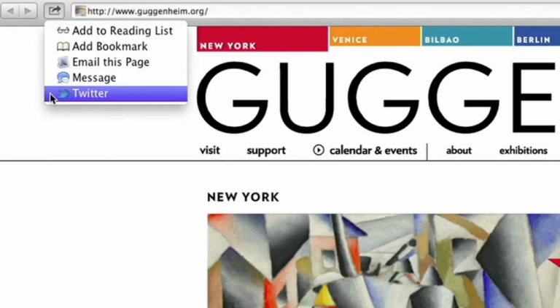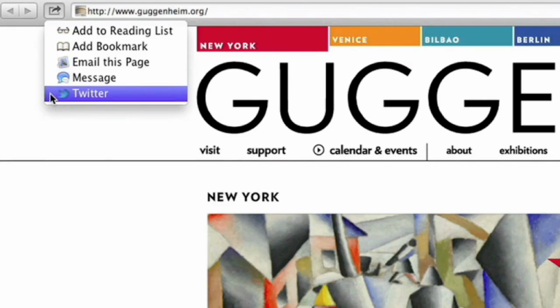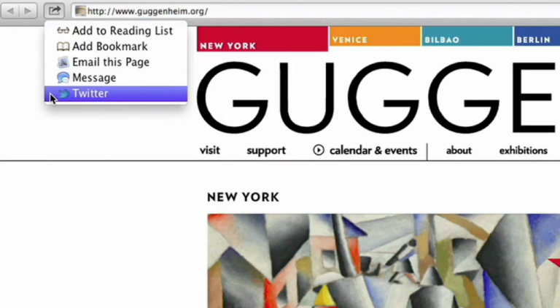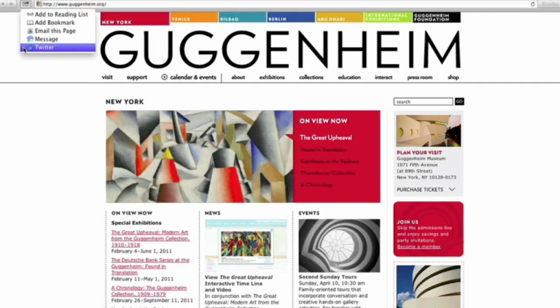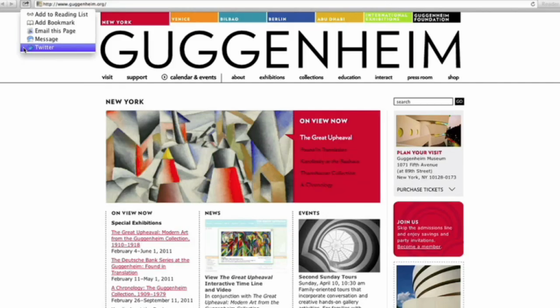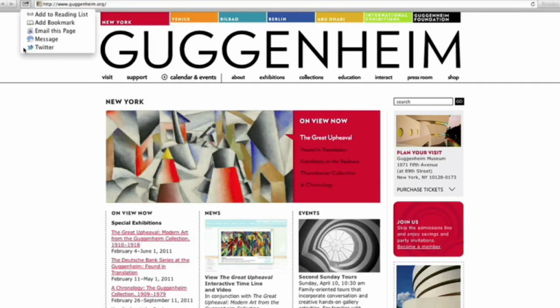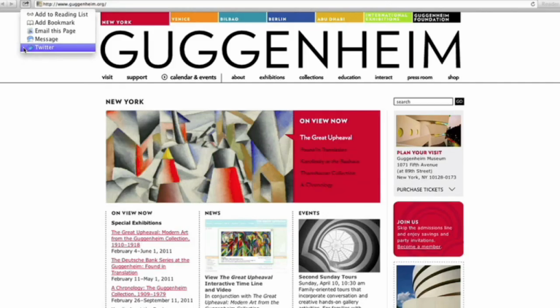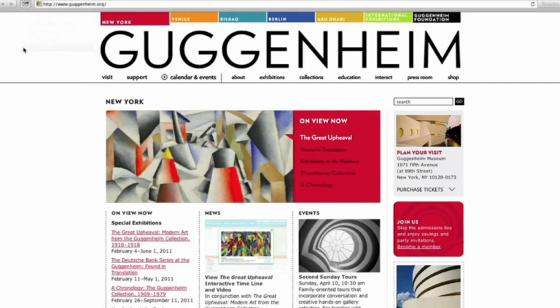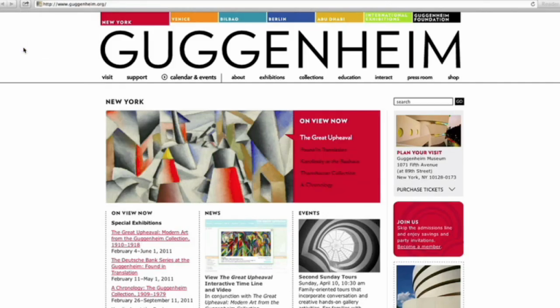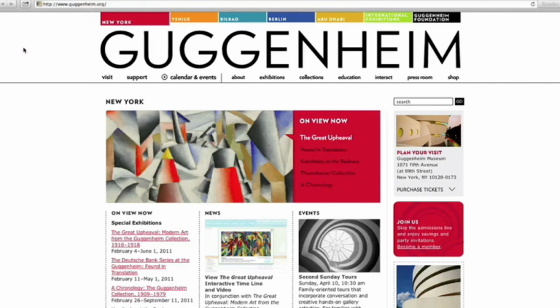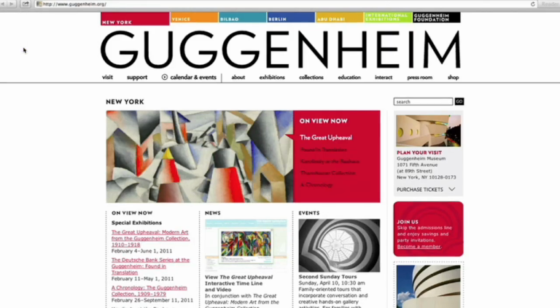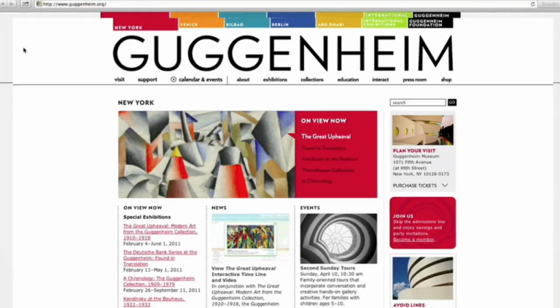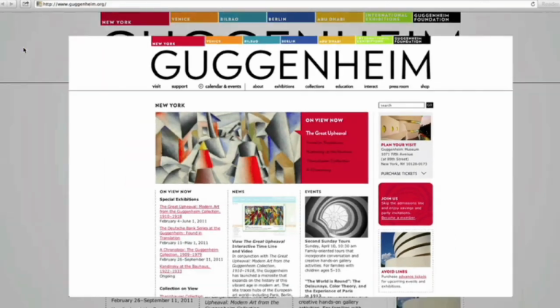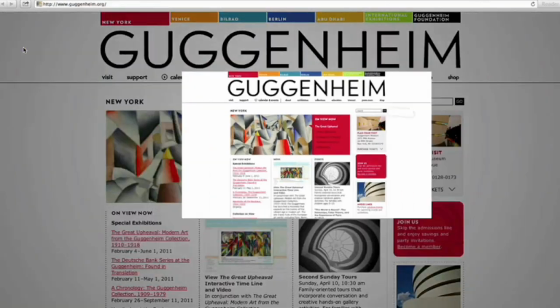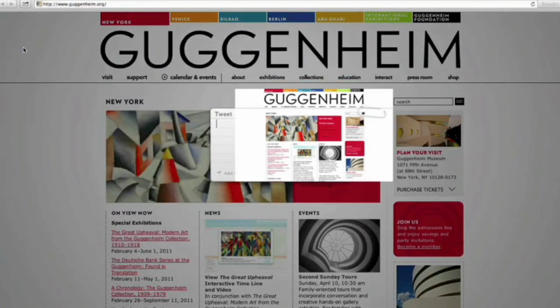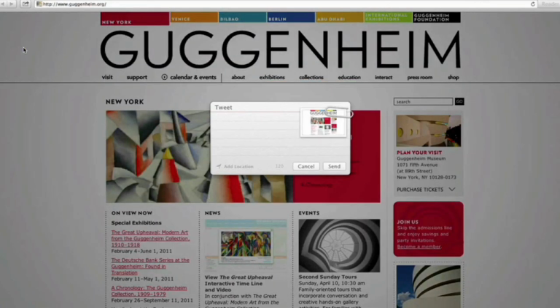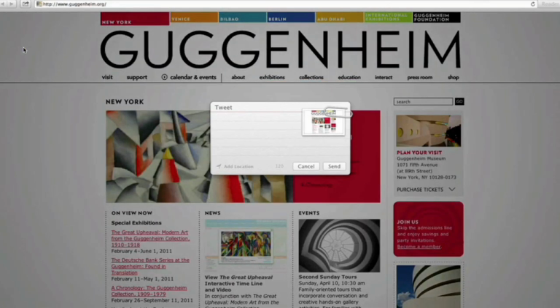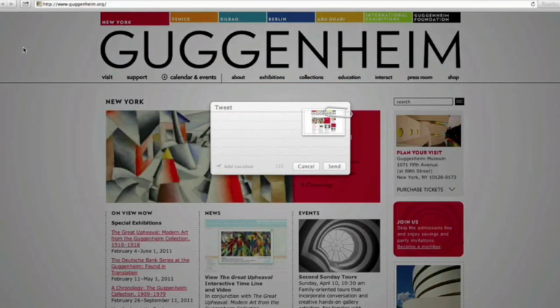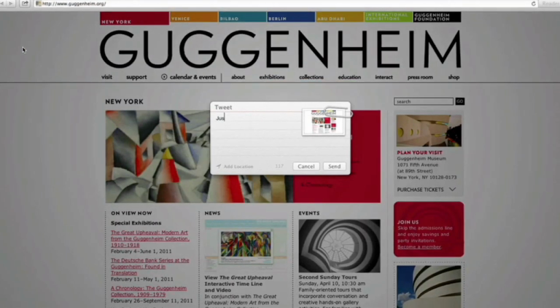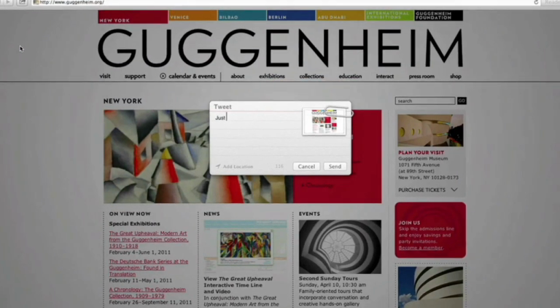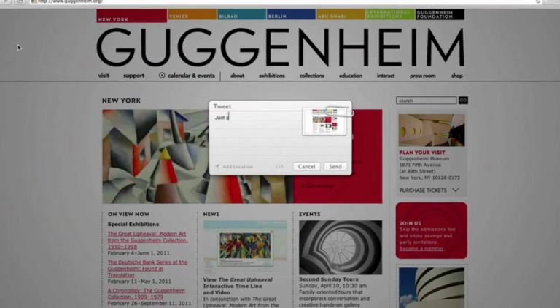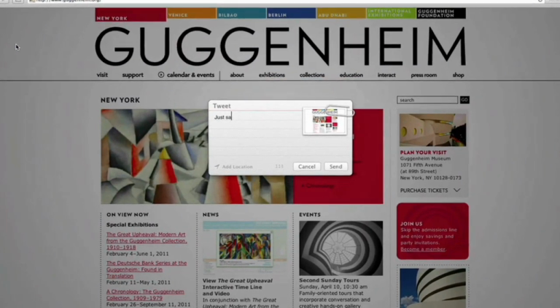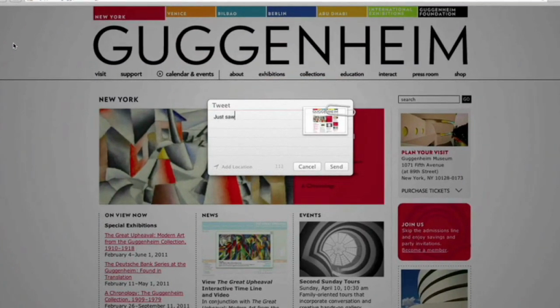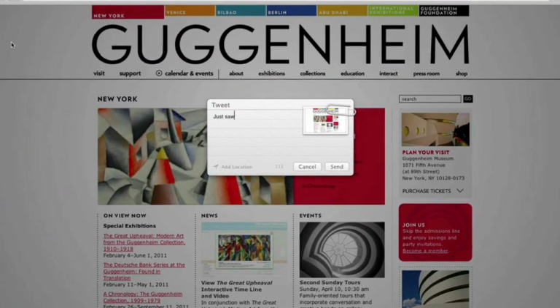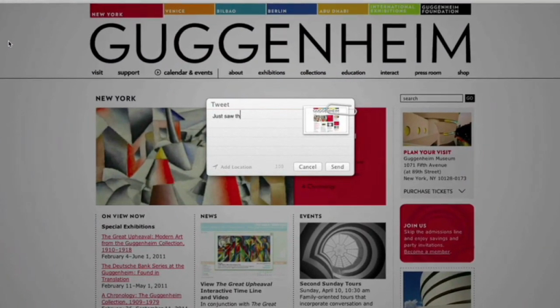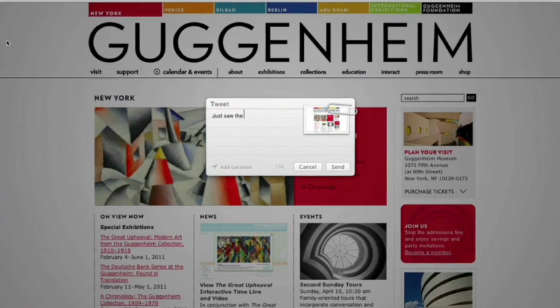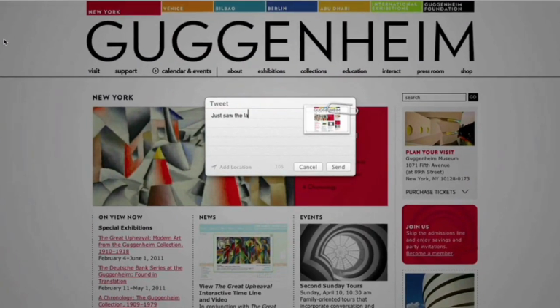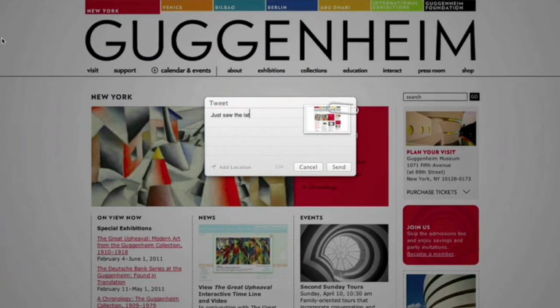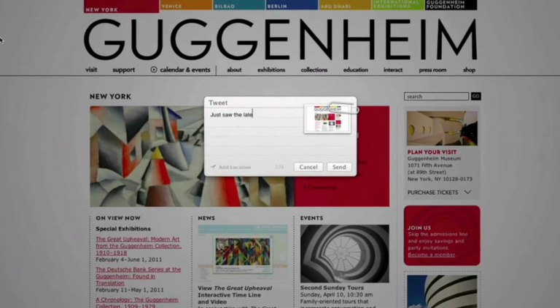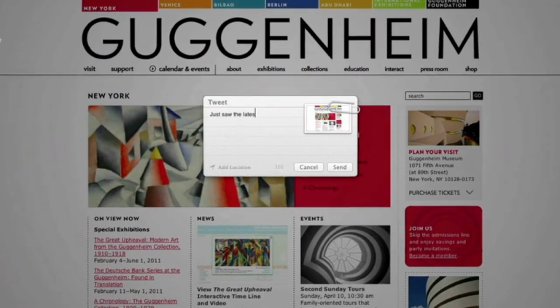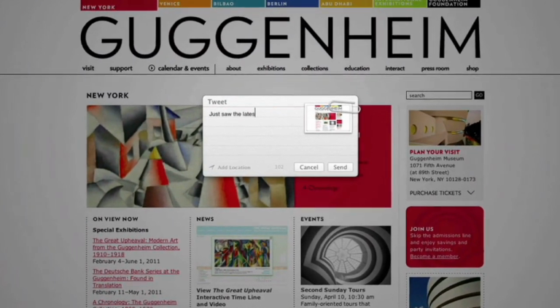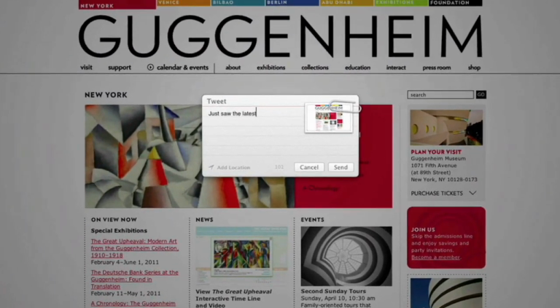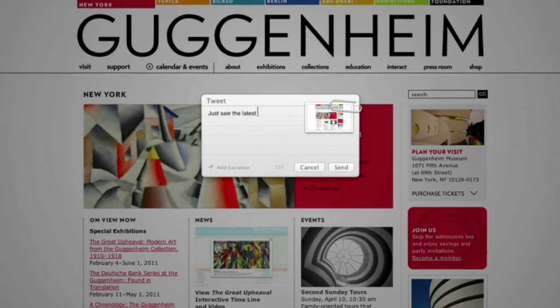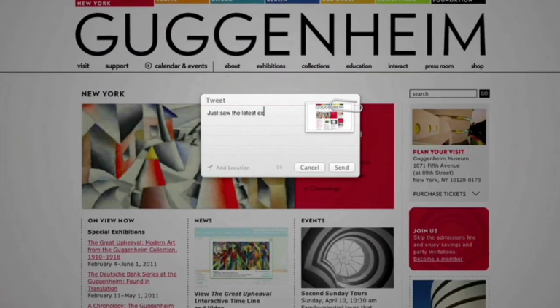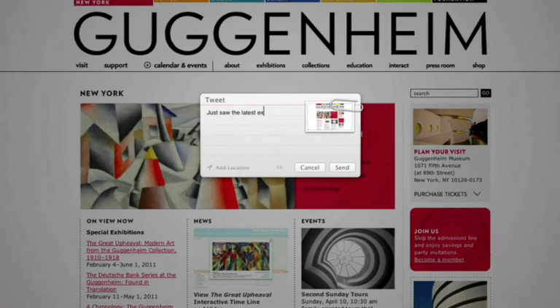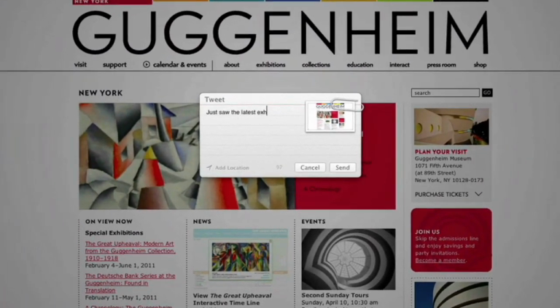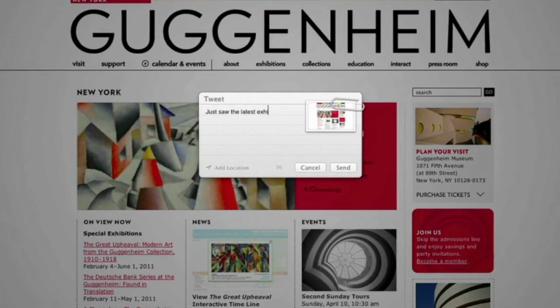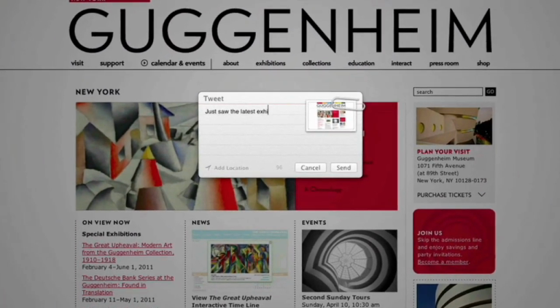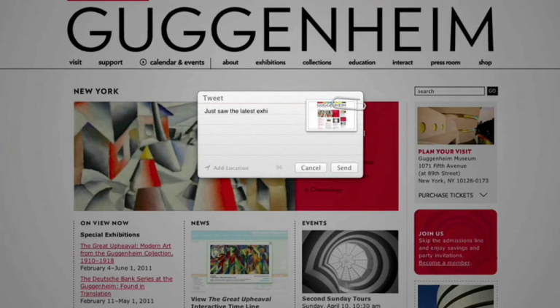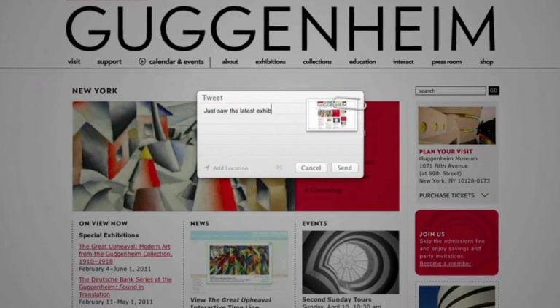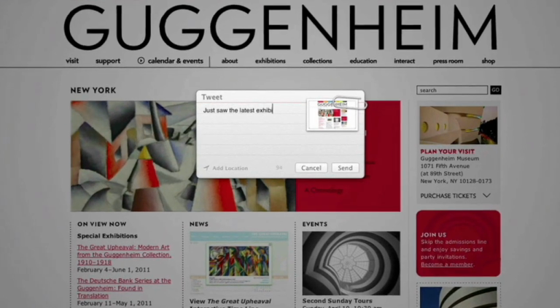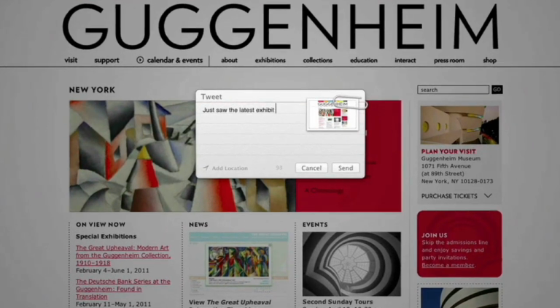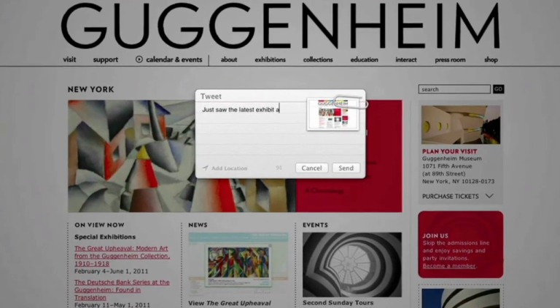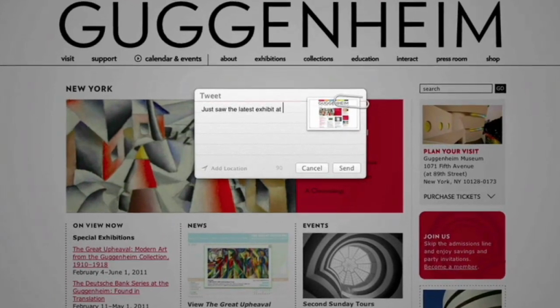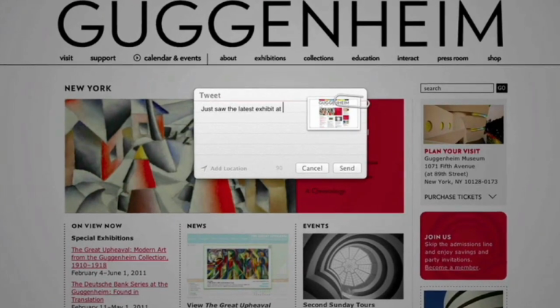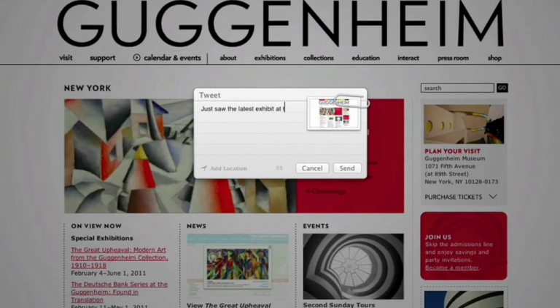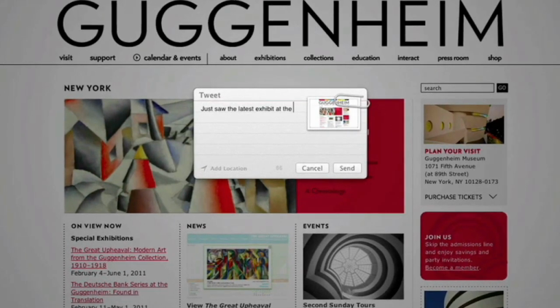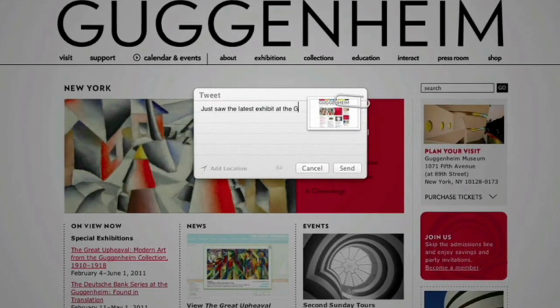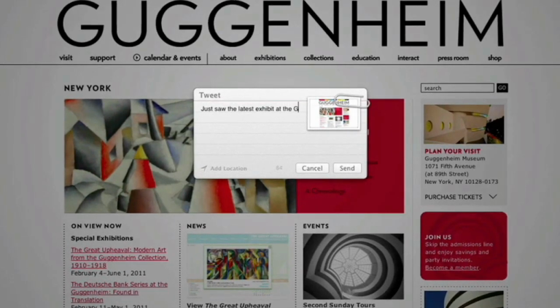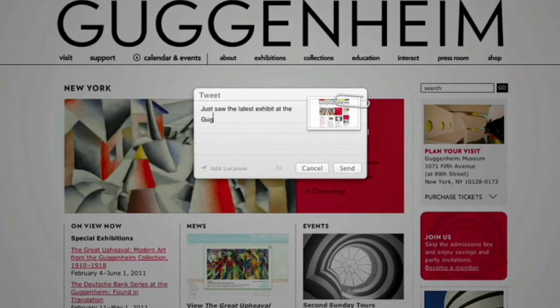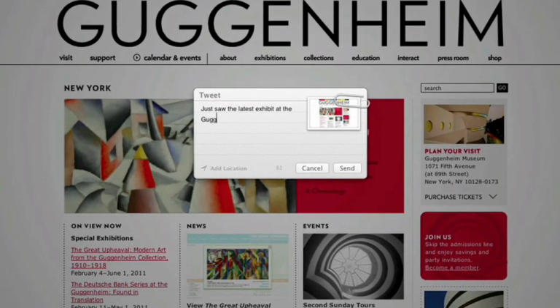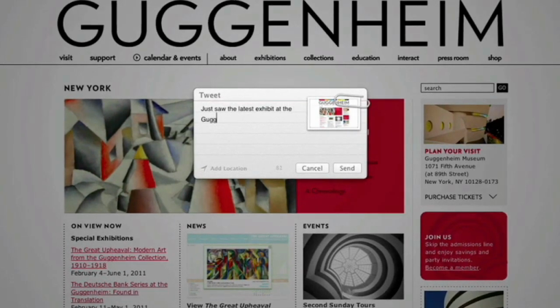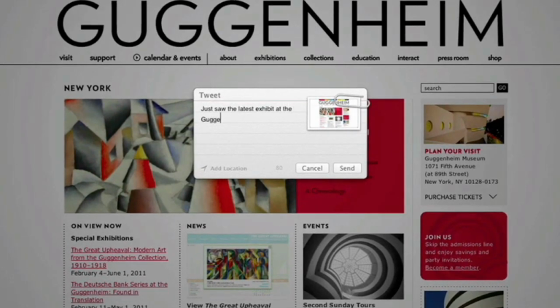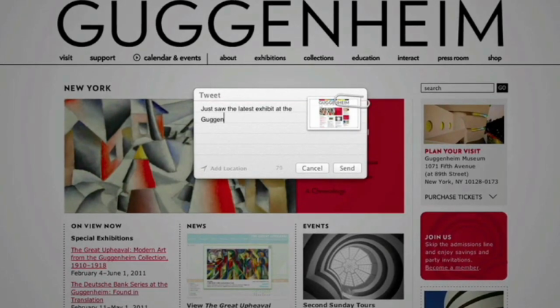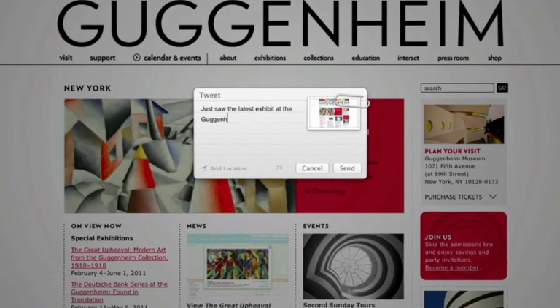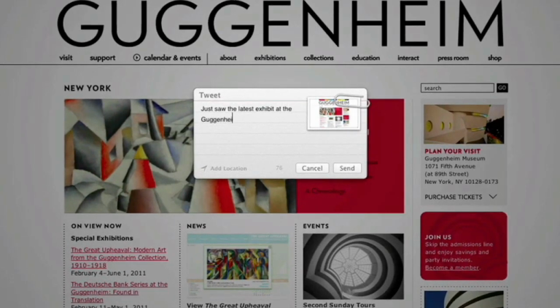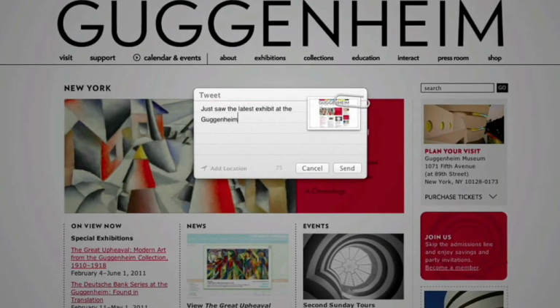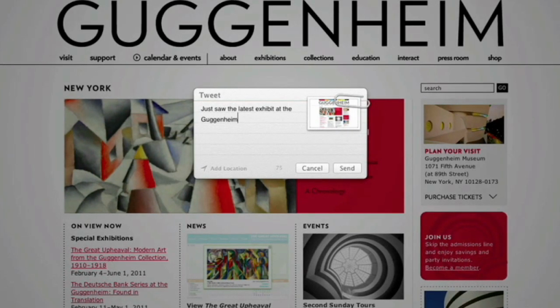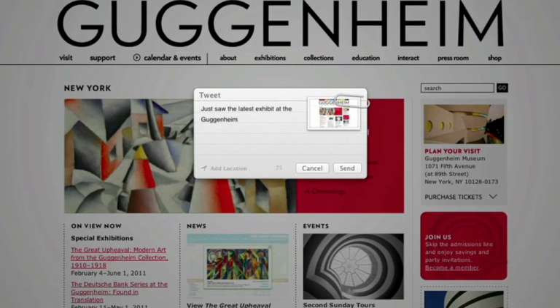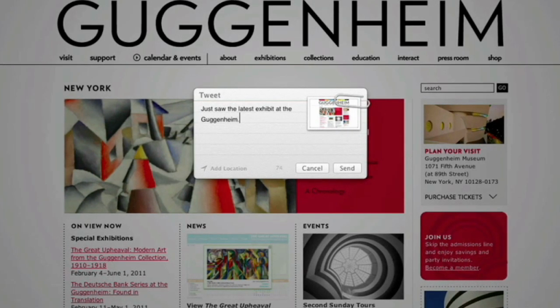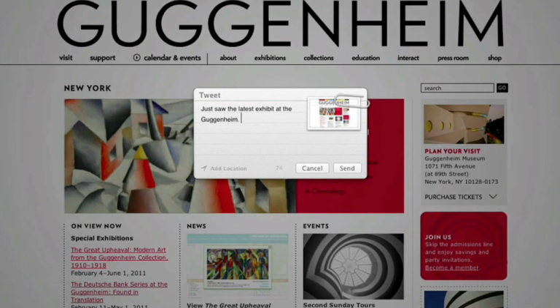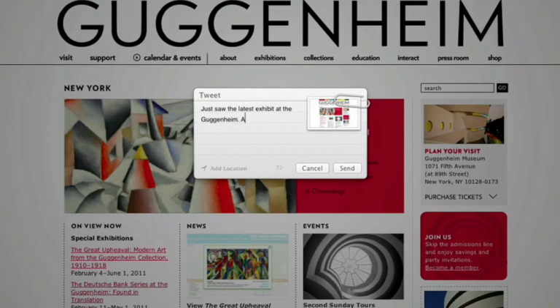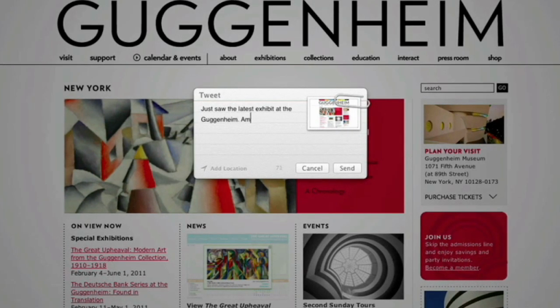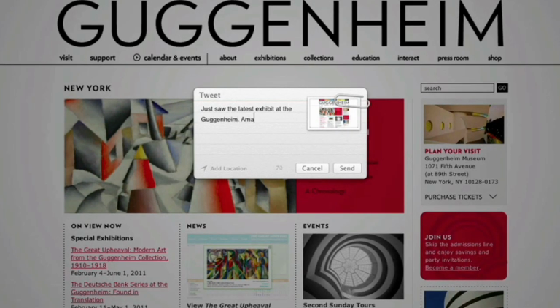You can post to sites like Twitter, Vimeo, and Flickr, and share links, photos, videos, and documents using Mail, Messages, or AirDrop.